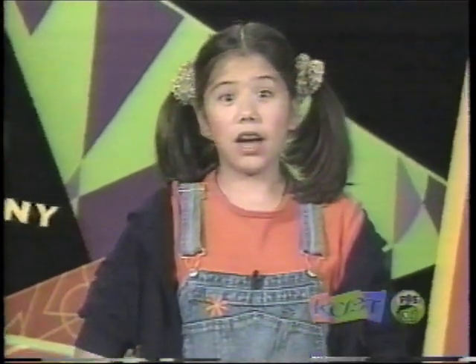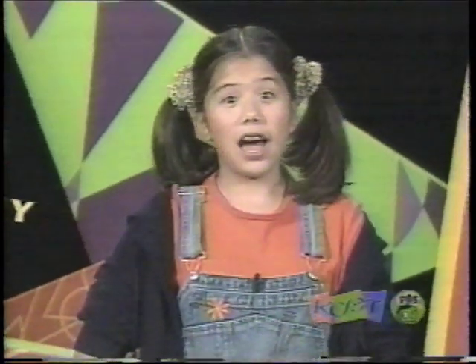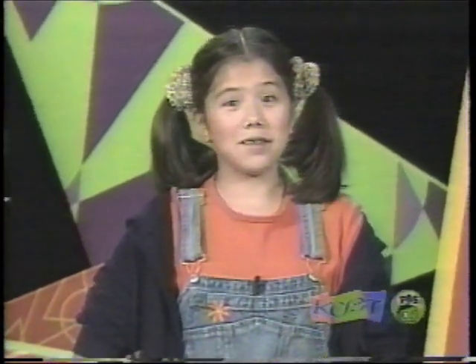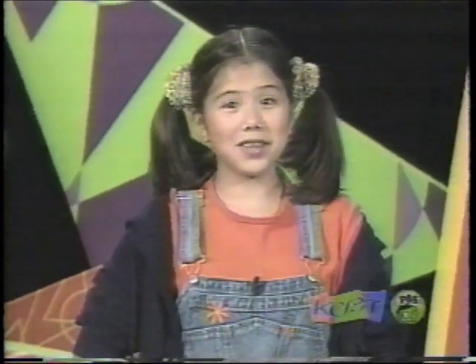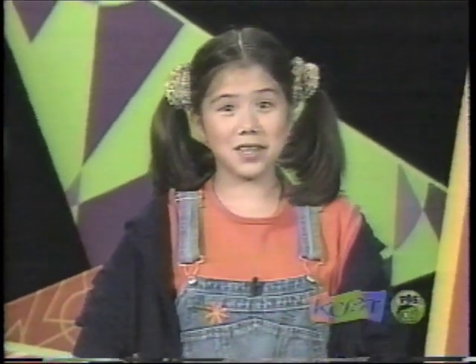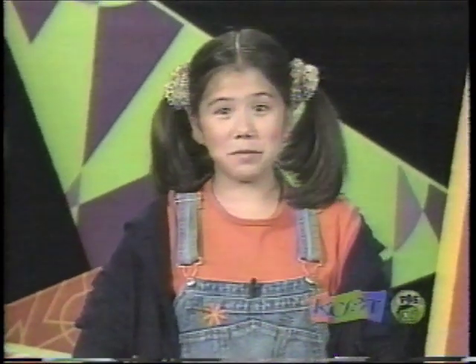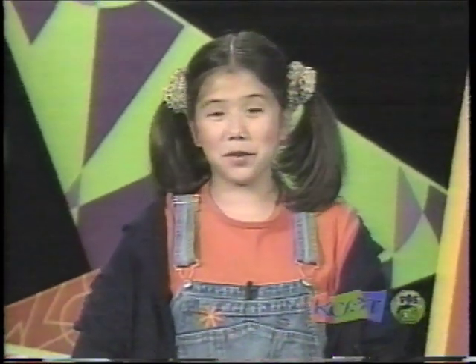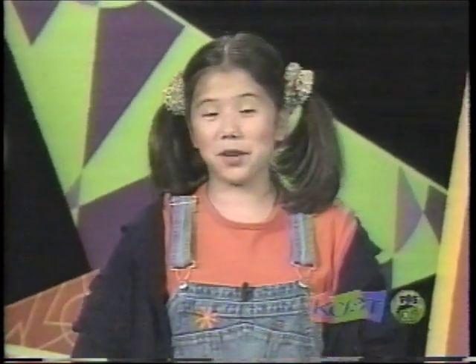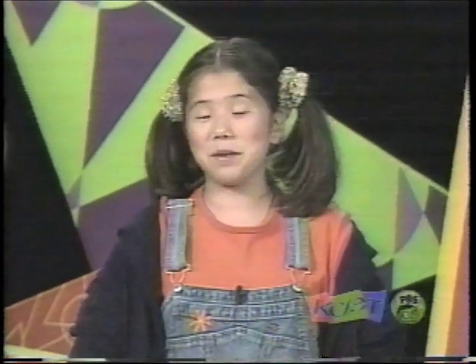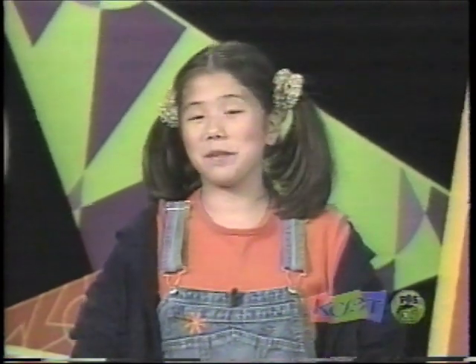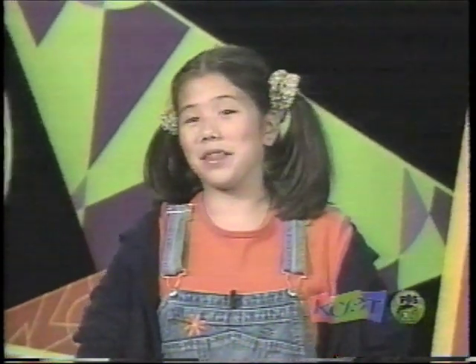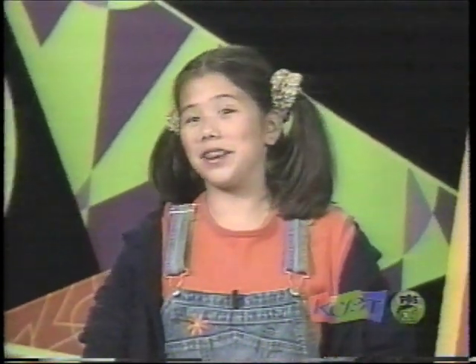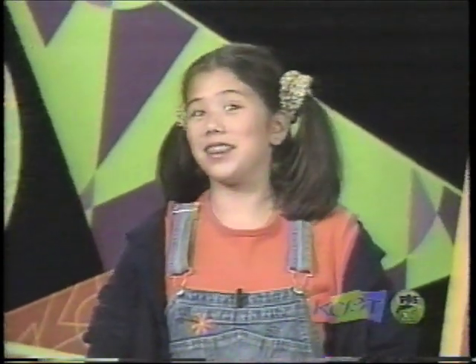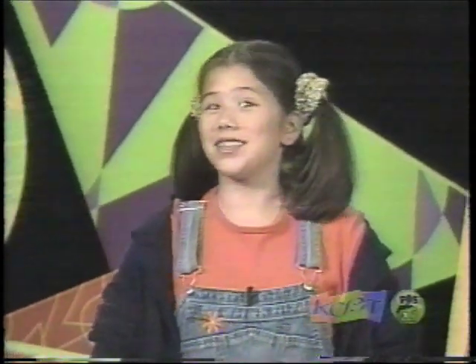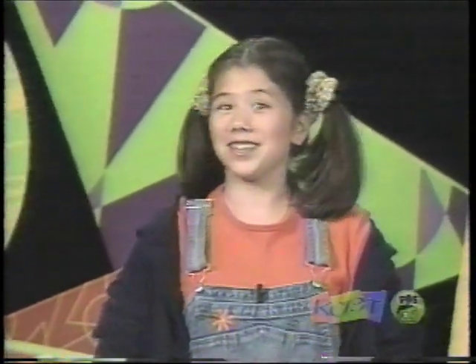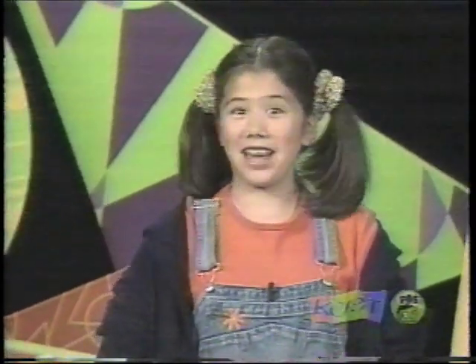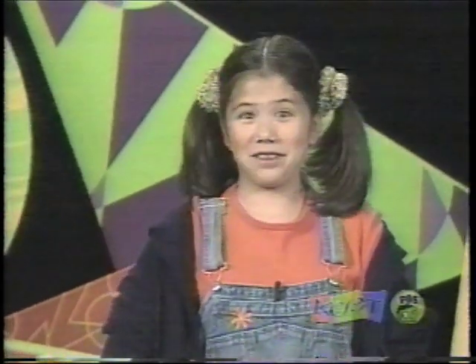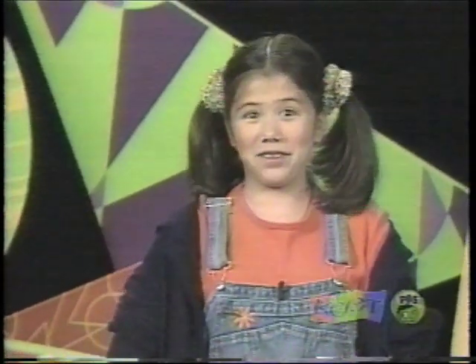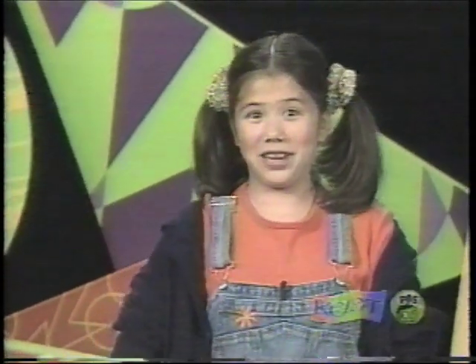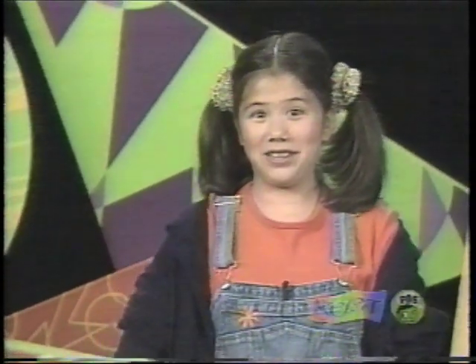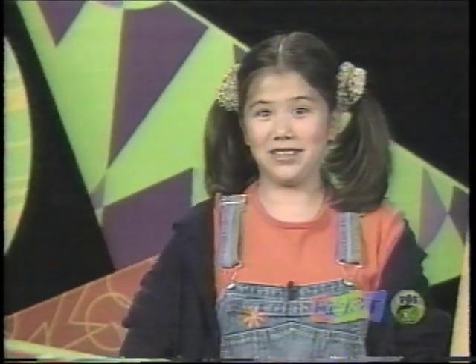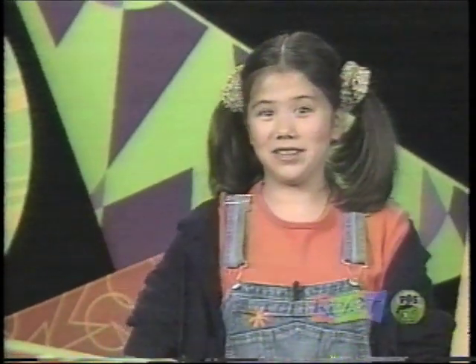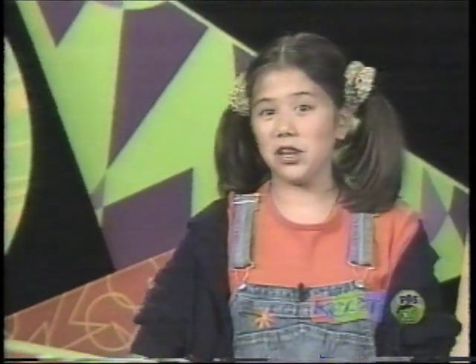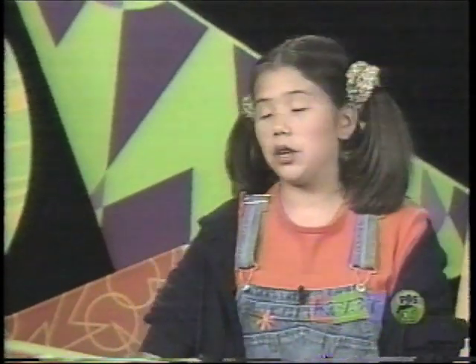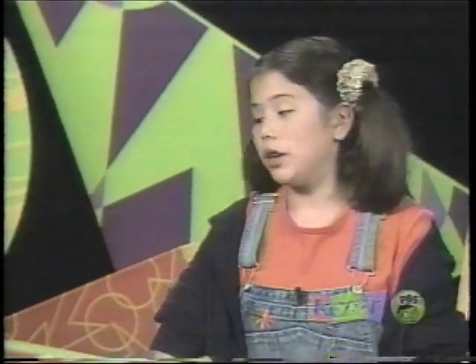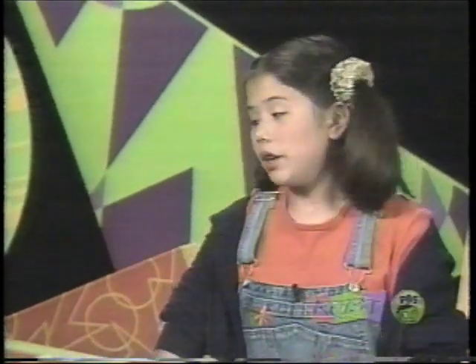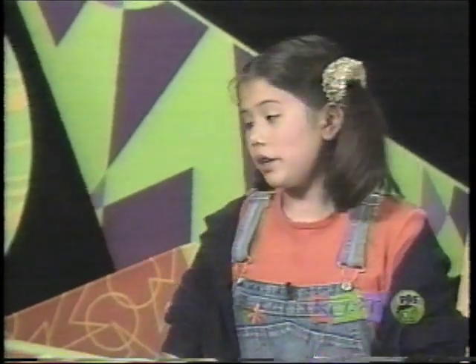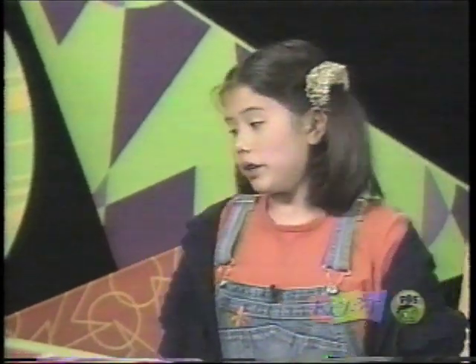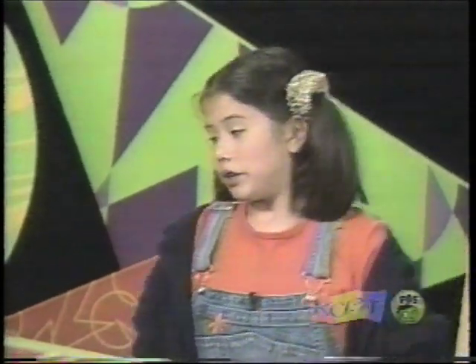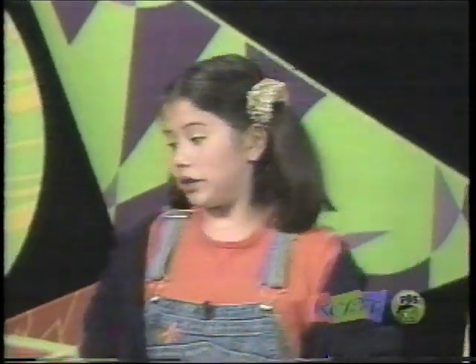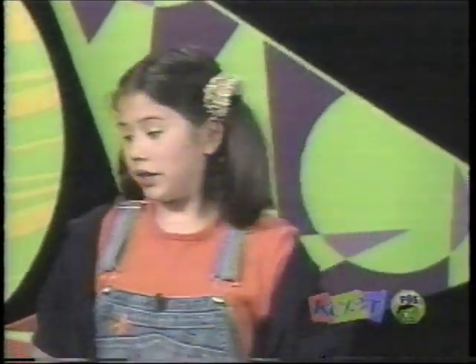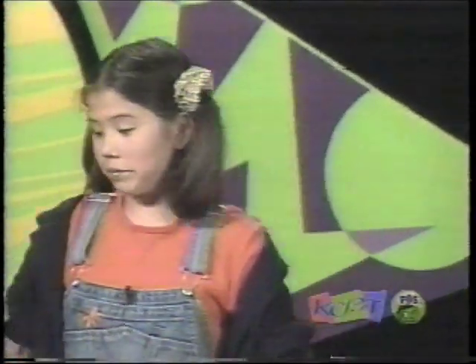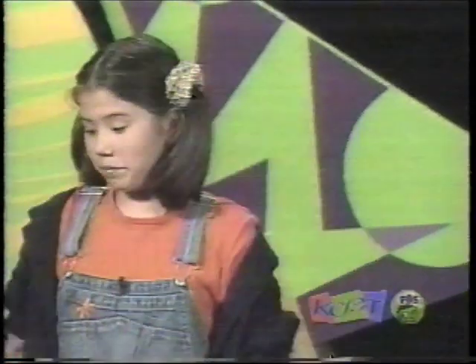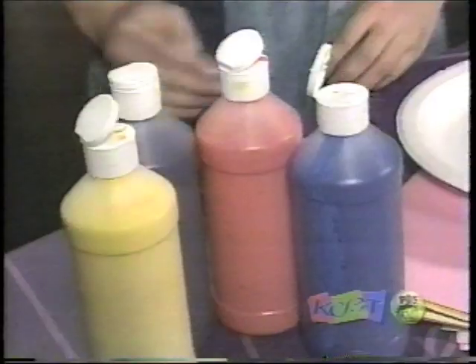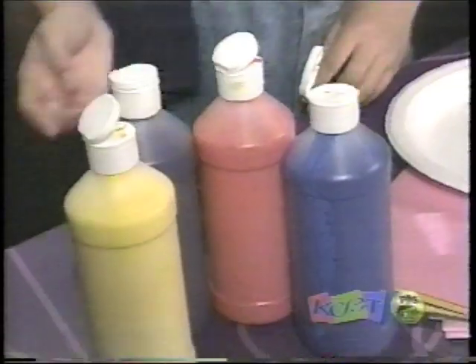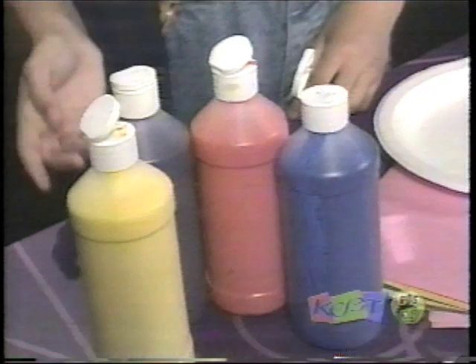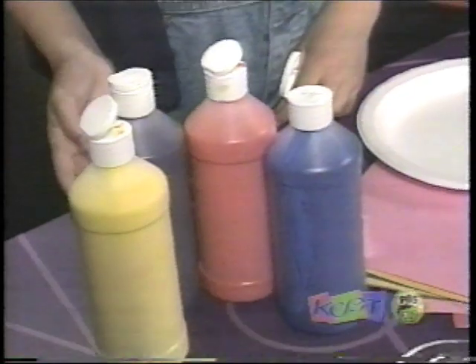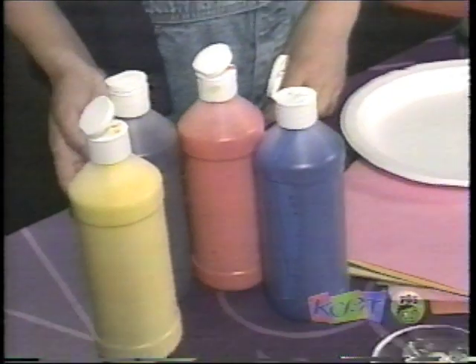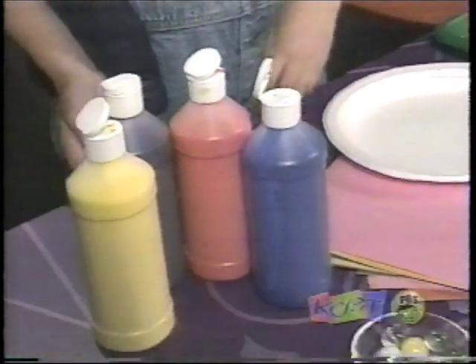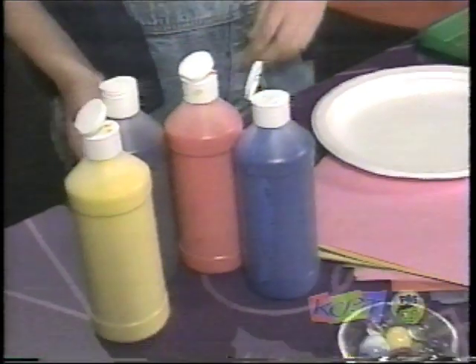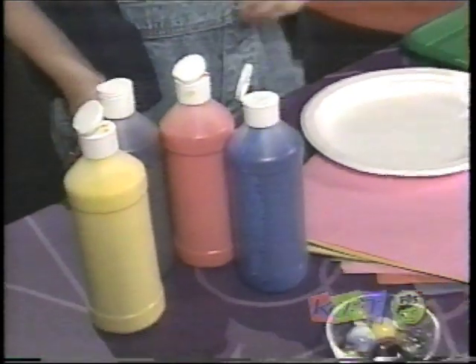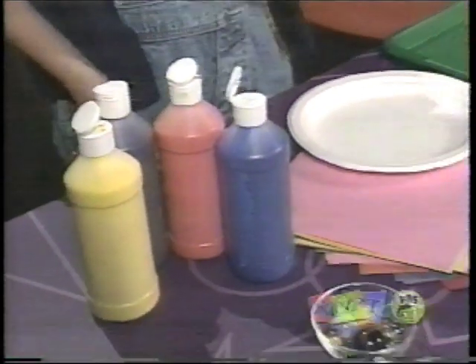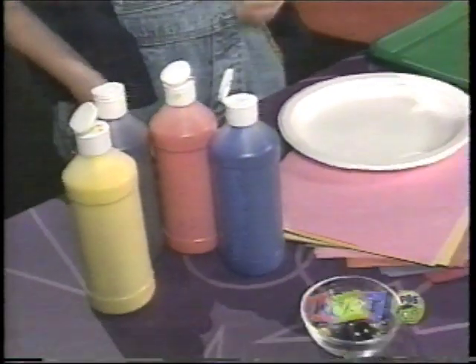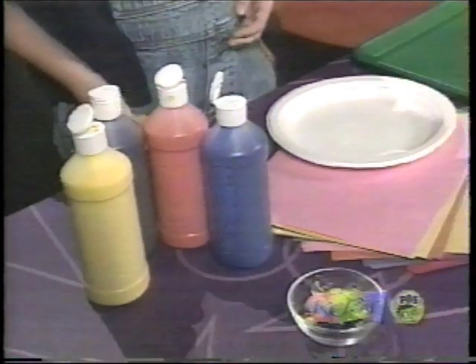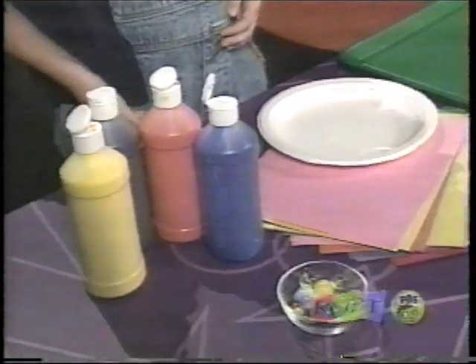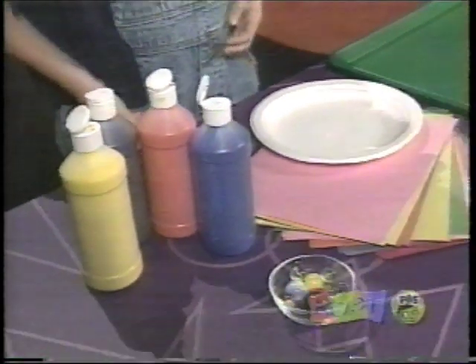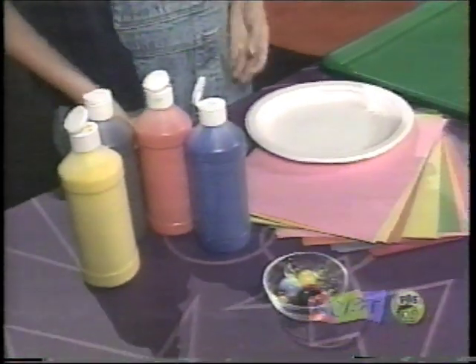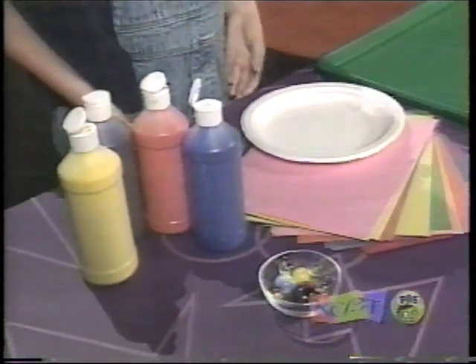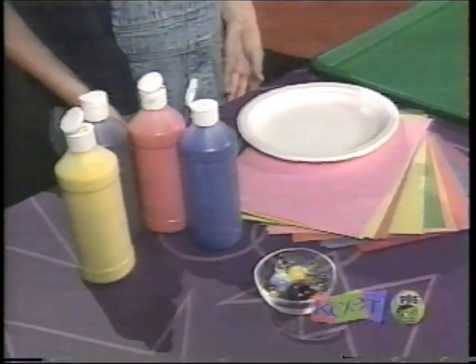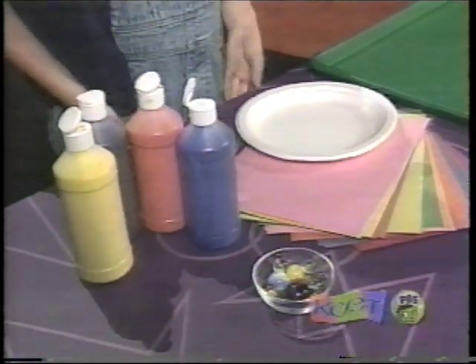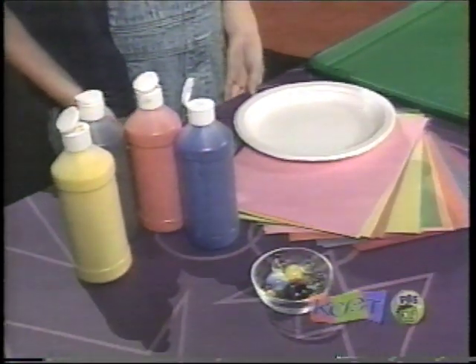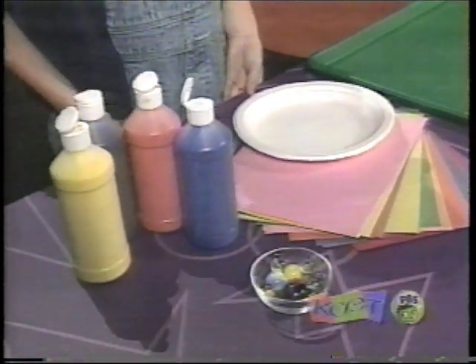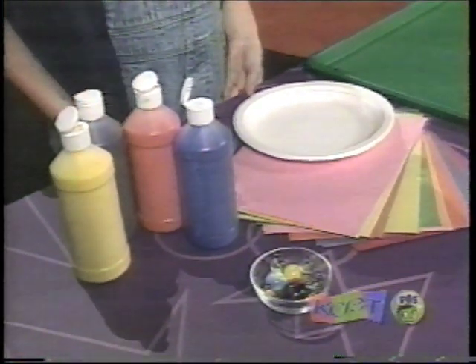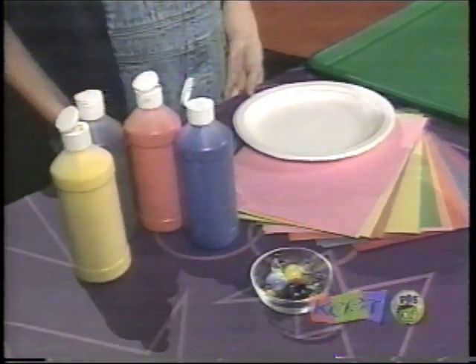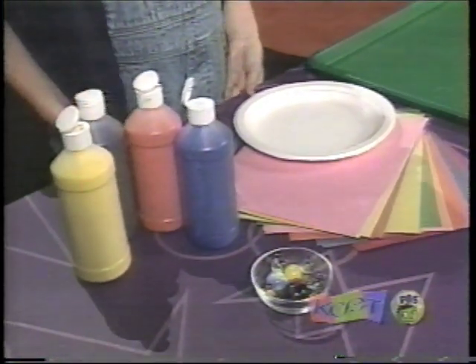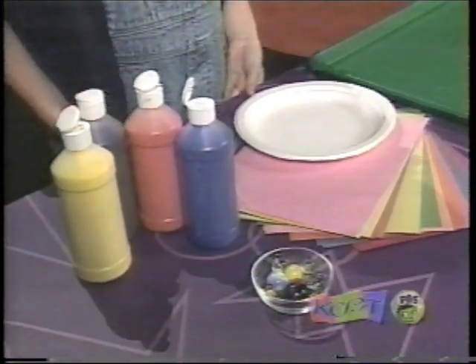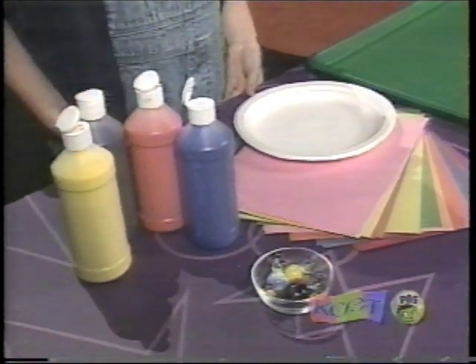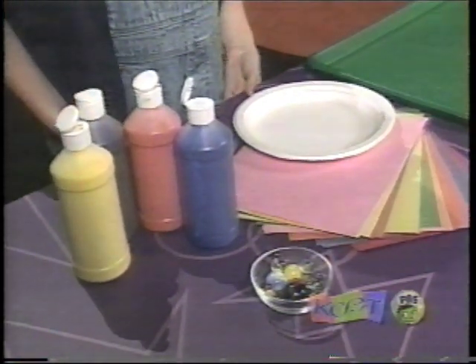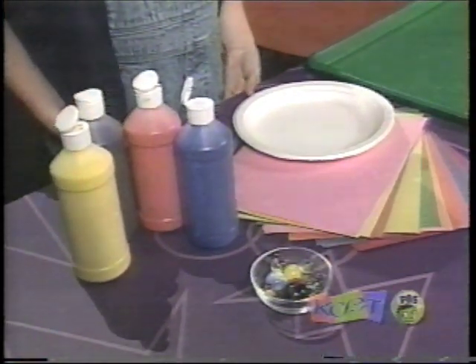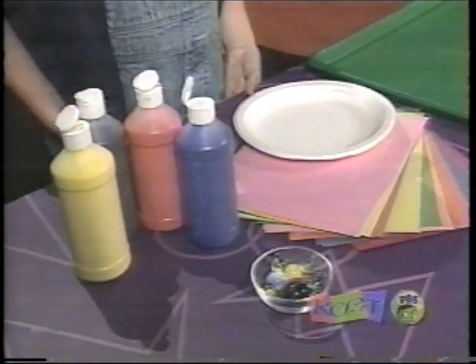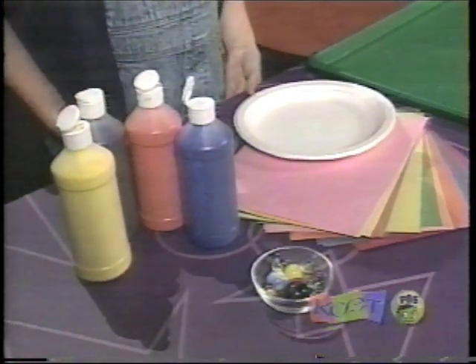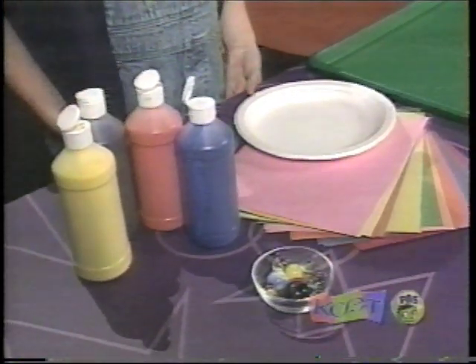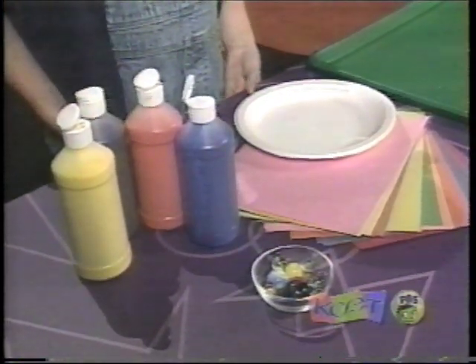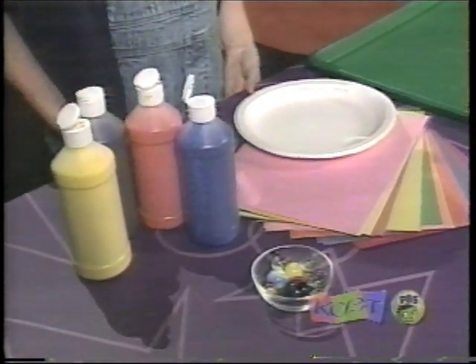I've done this before with my brother and it's a lot of fun. You need paint, marbles, construction paper, or paper plates.